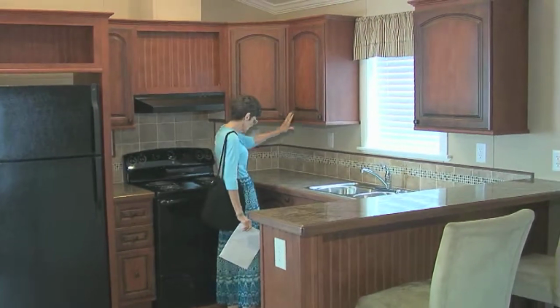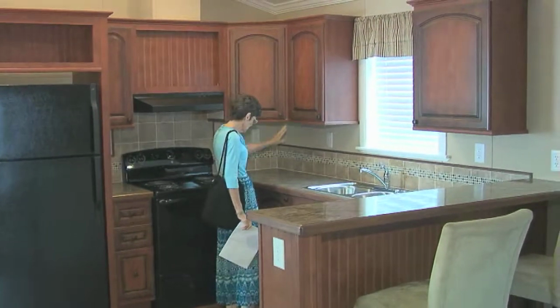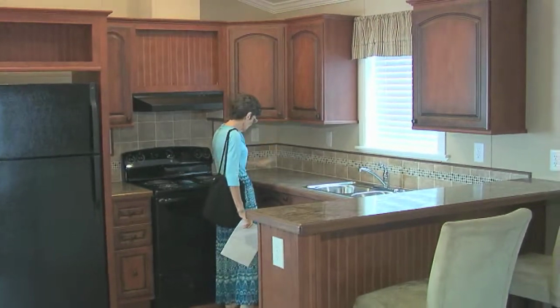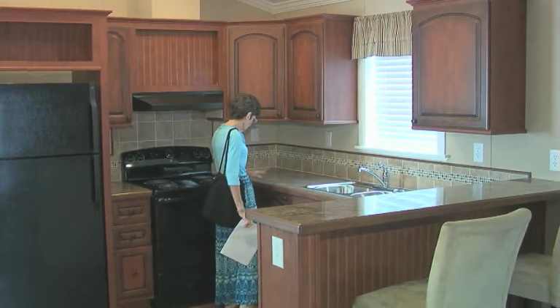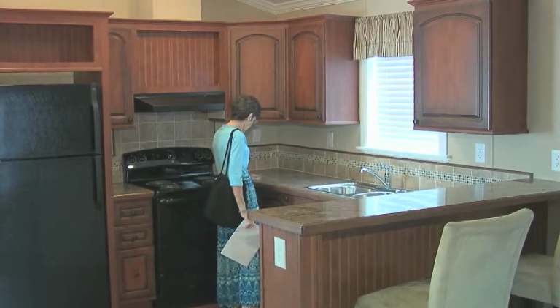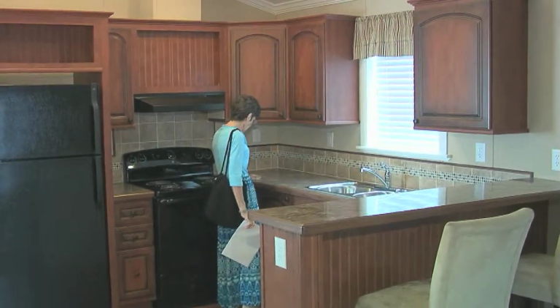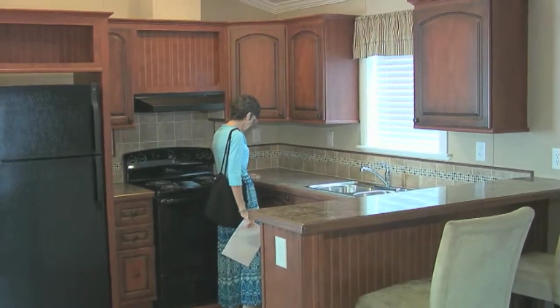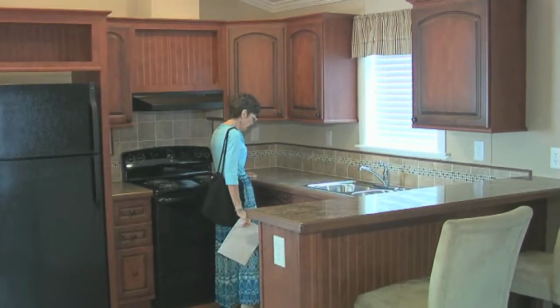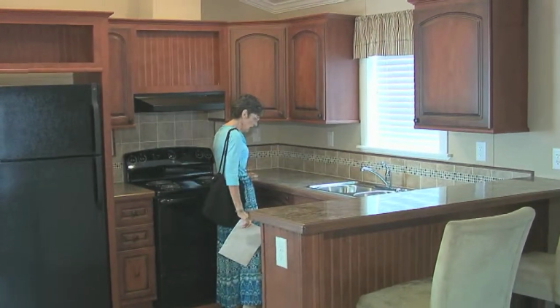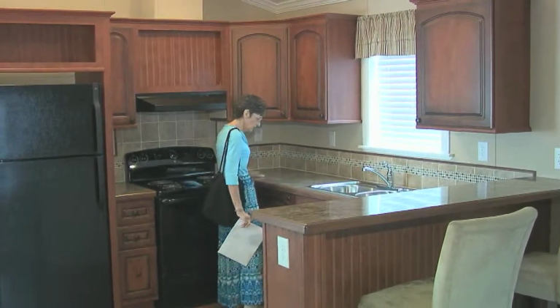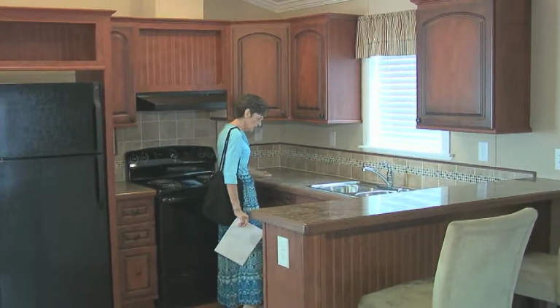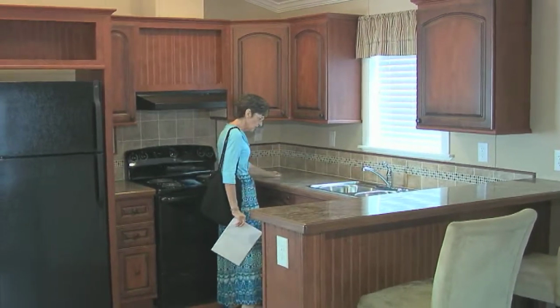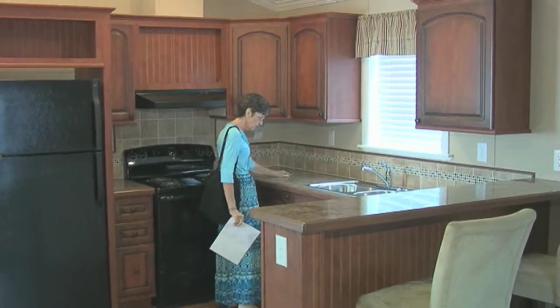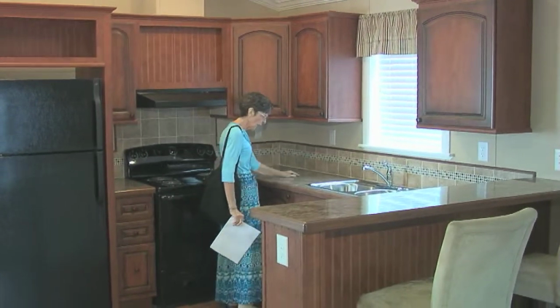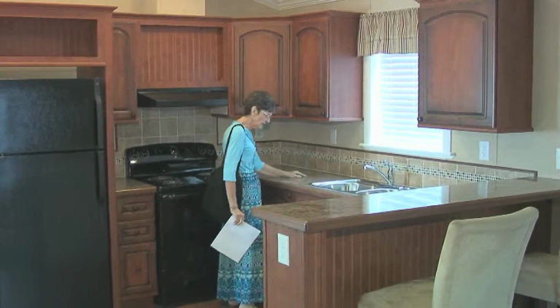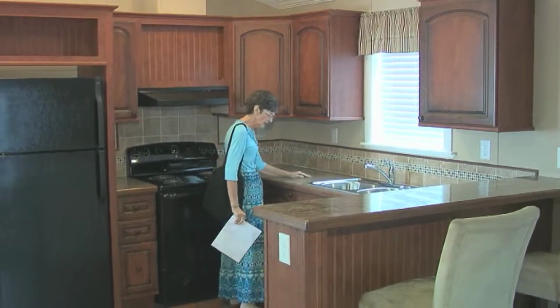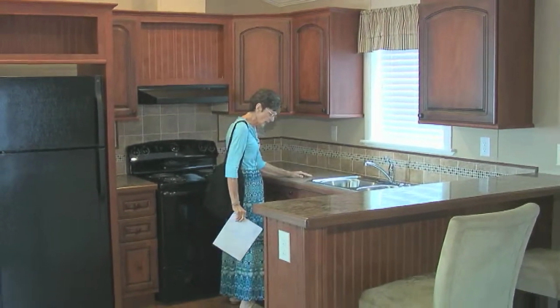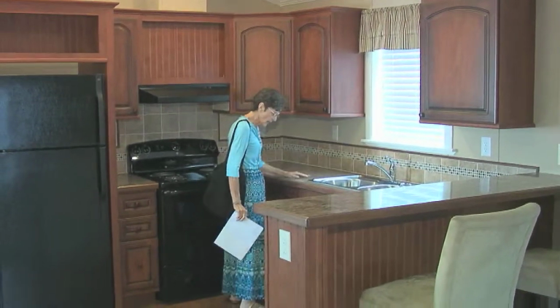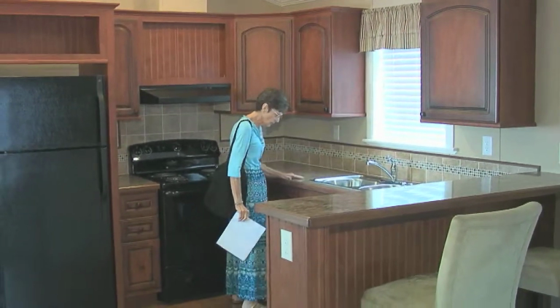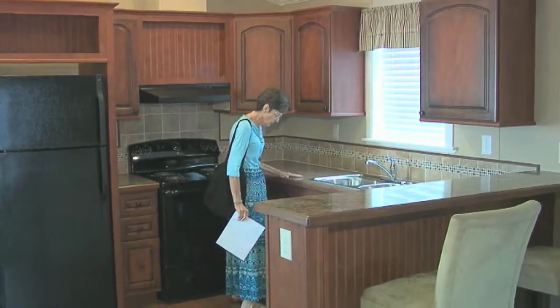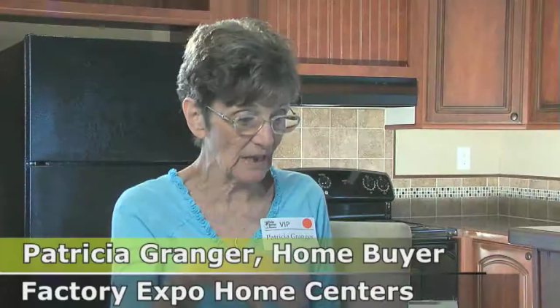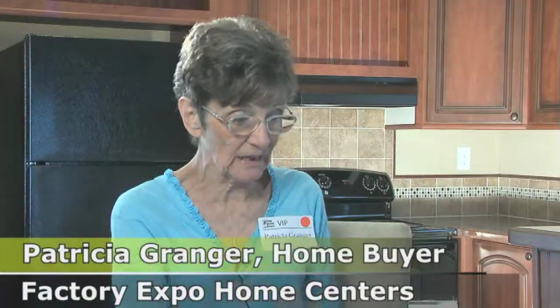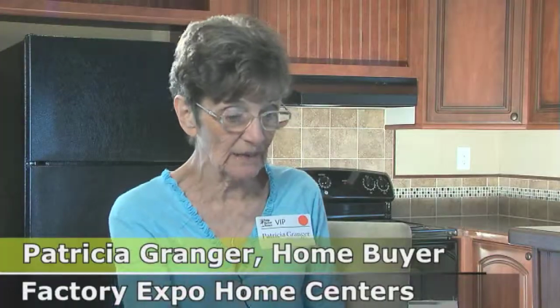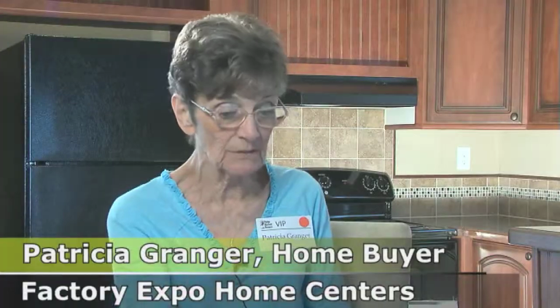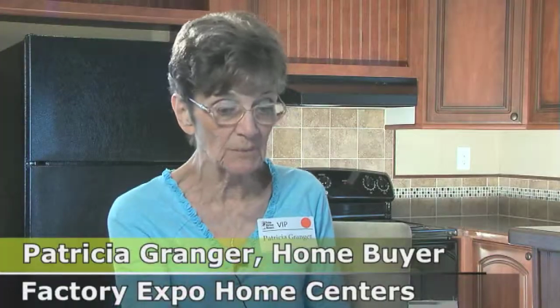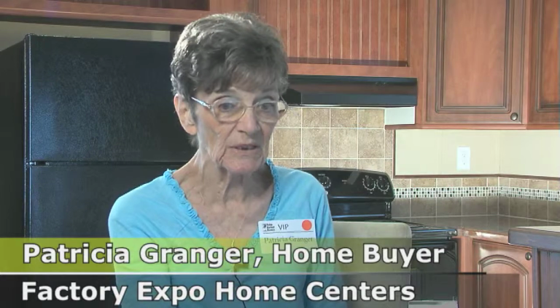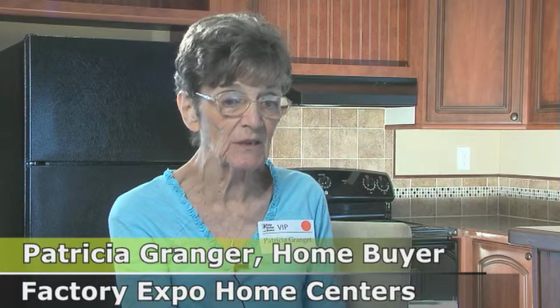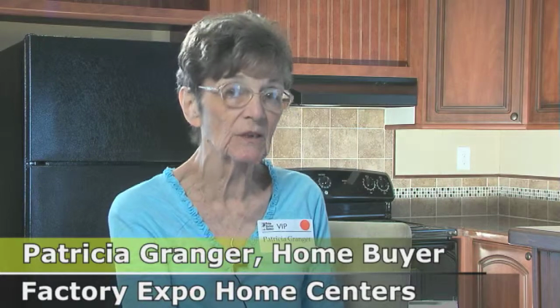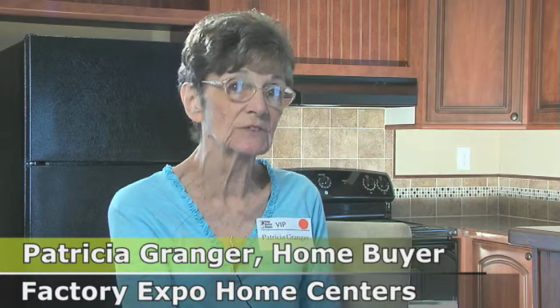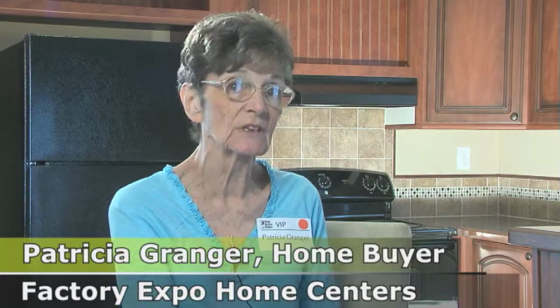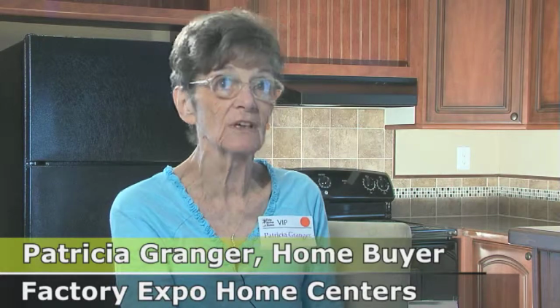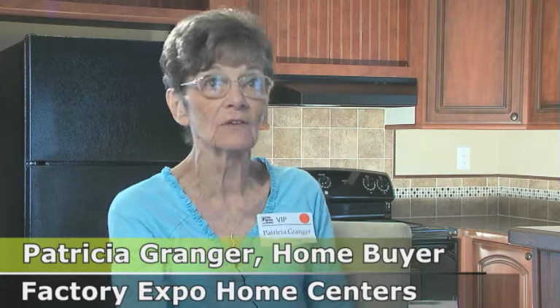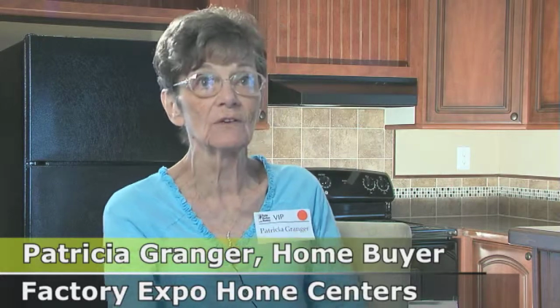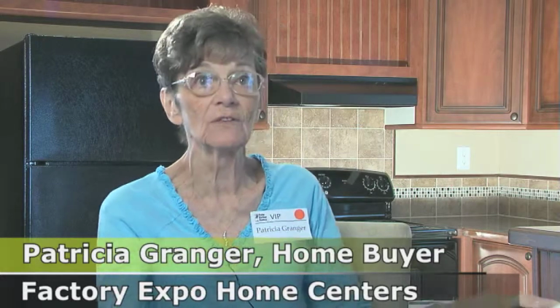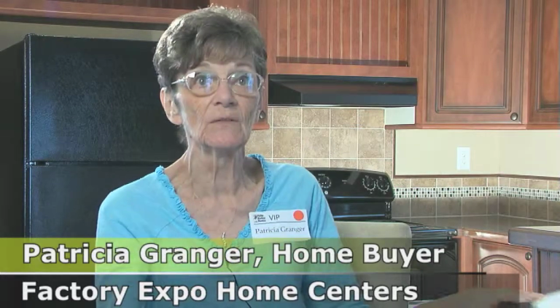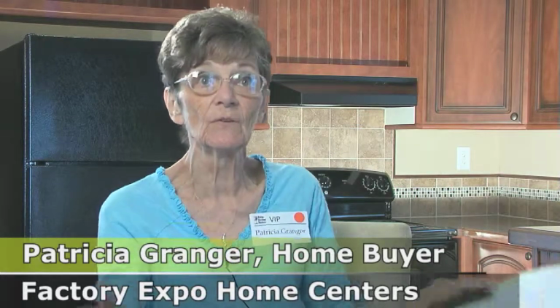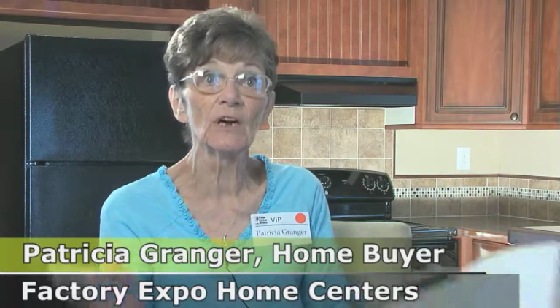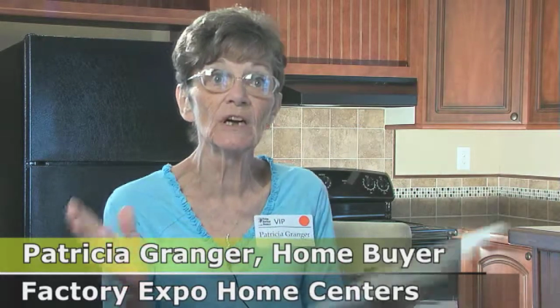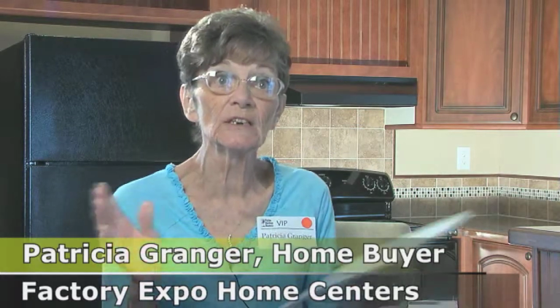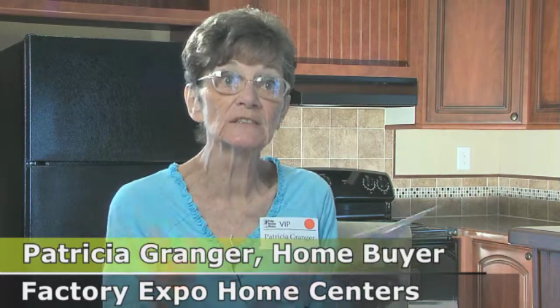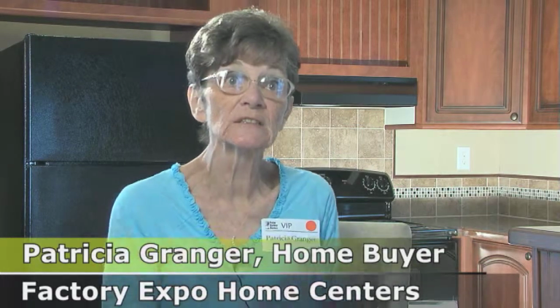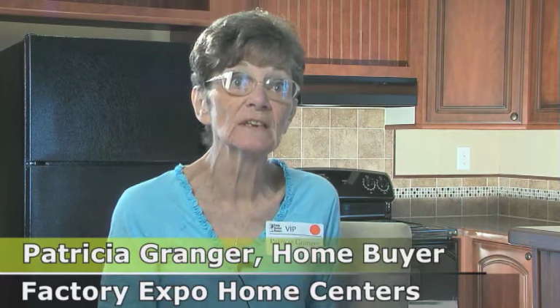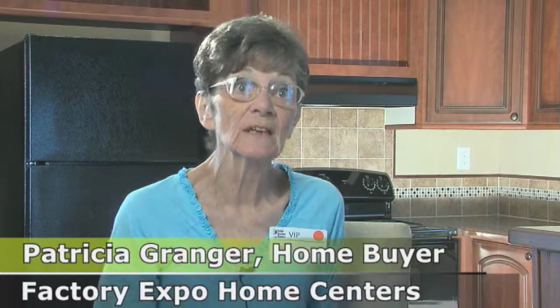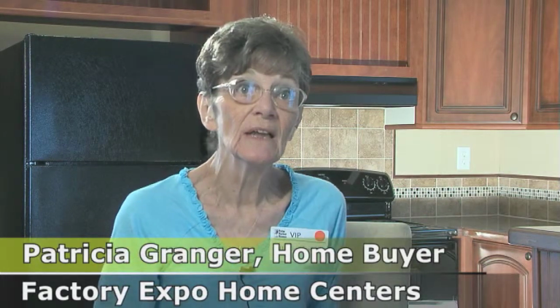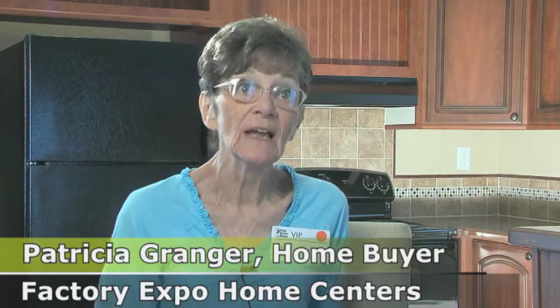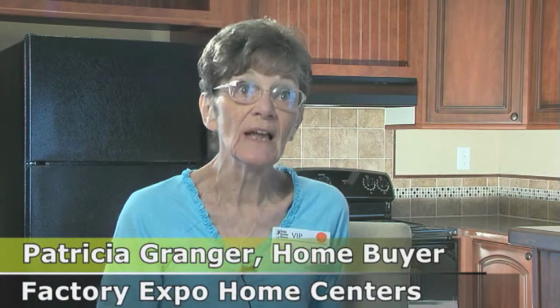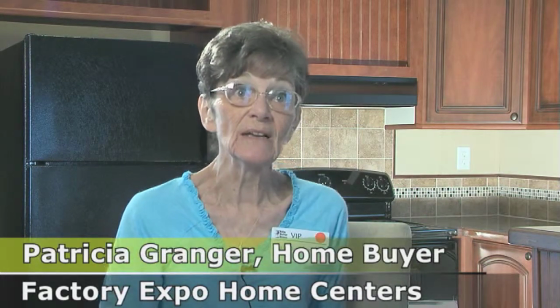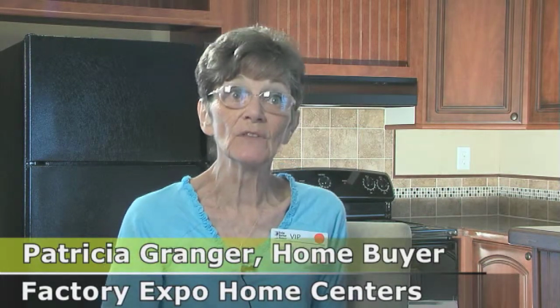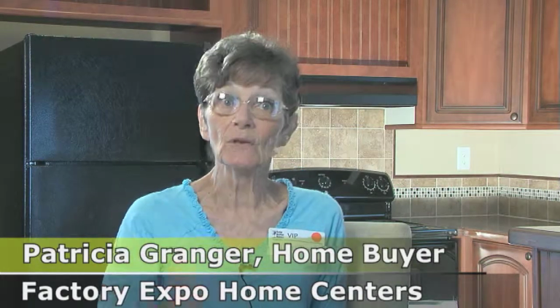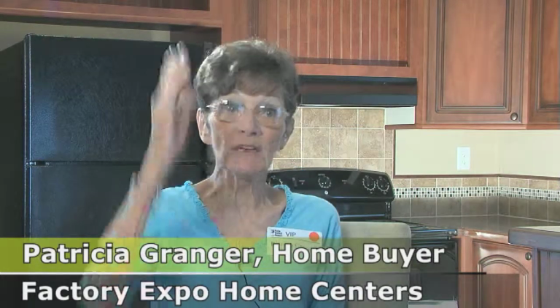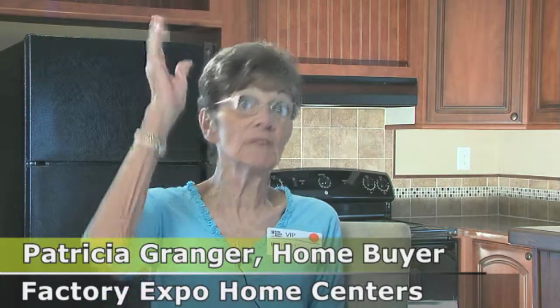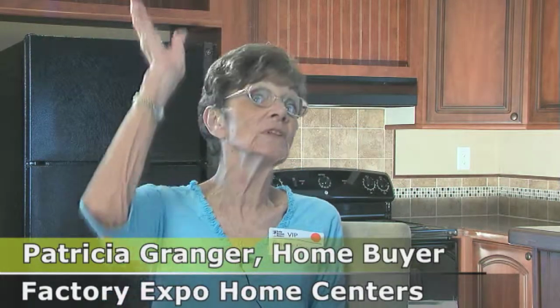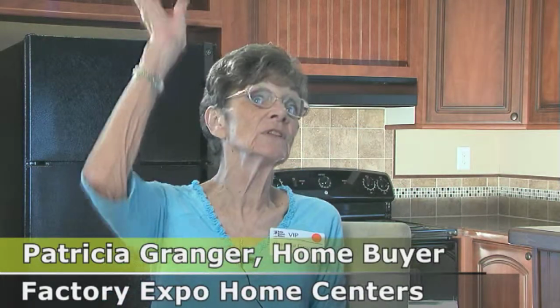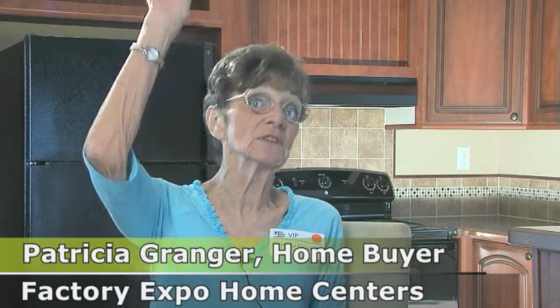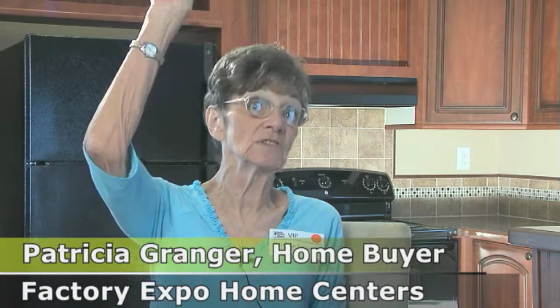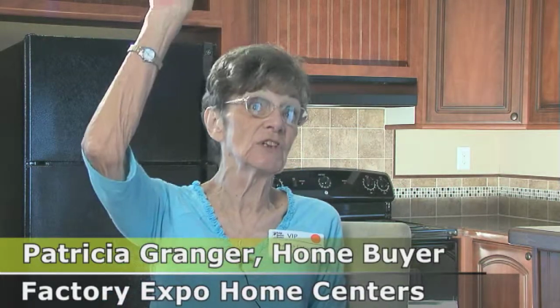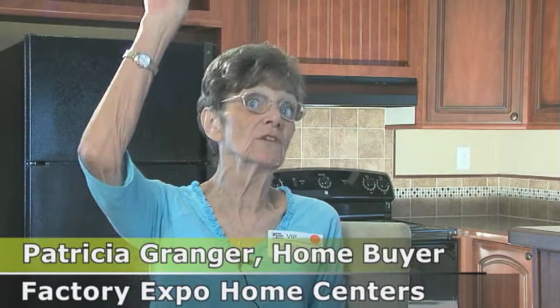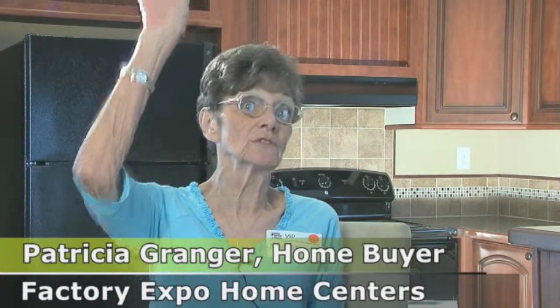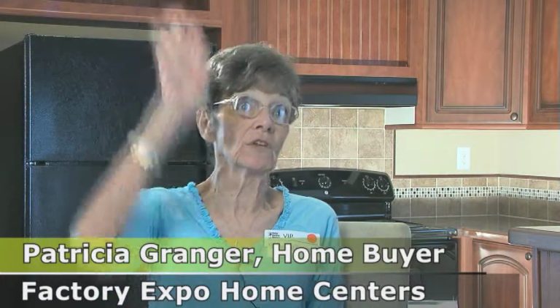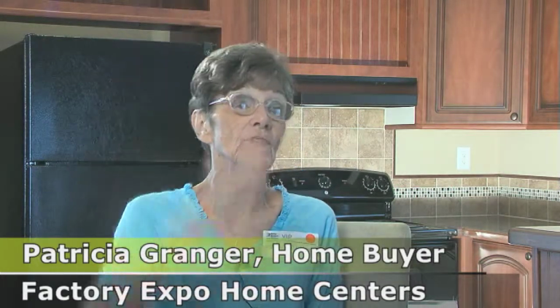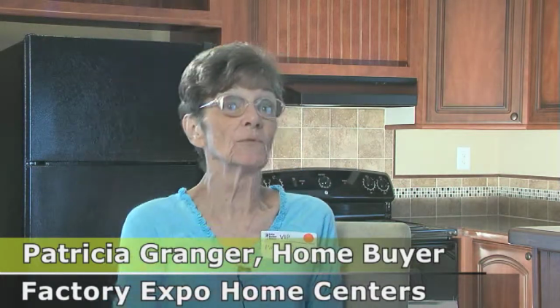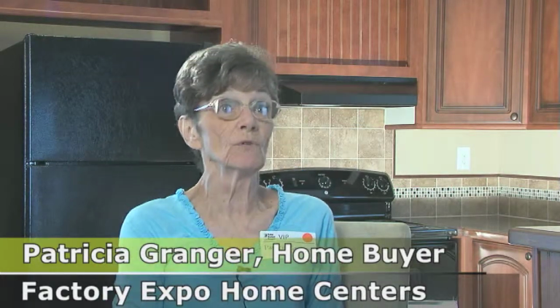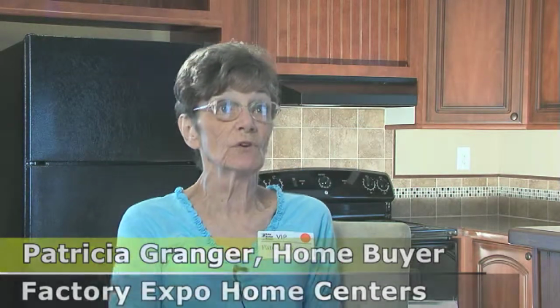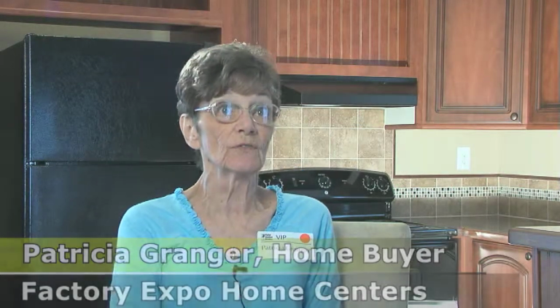You get to pick out the color of the walls, the color of the rugs, and even the shingles on the roof.